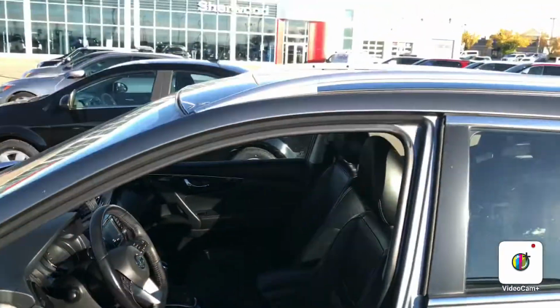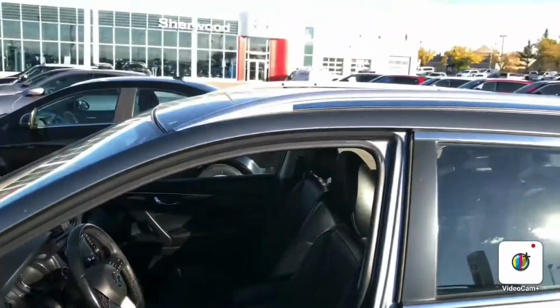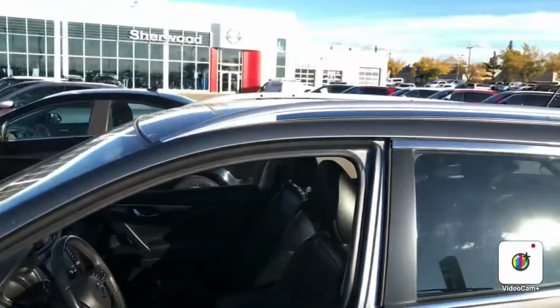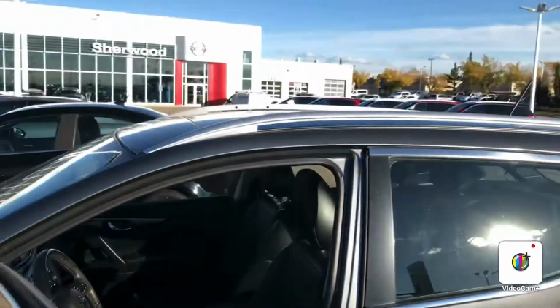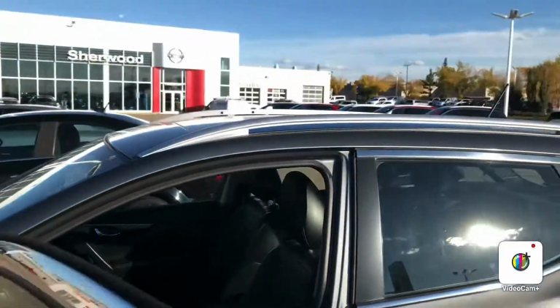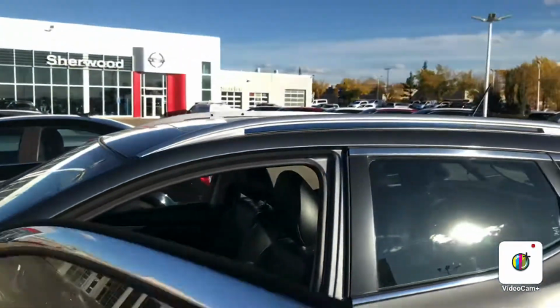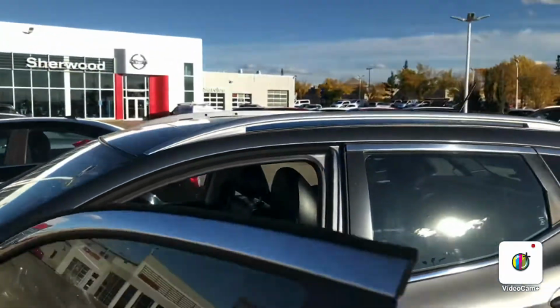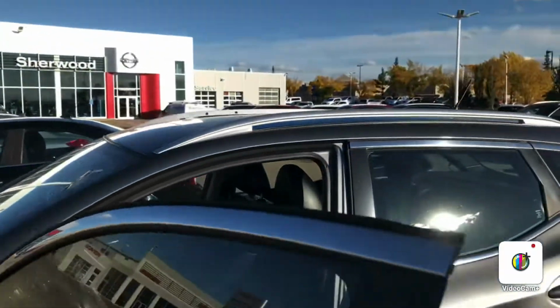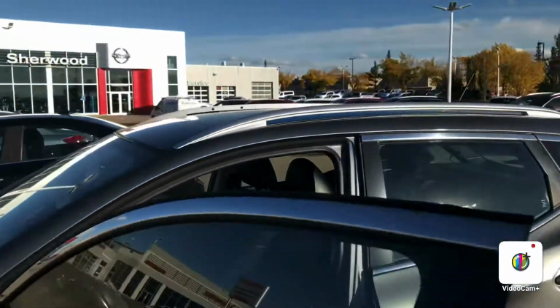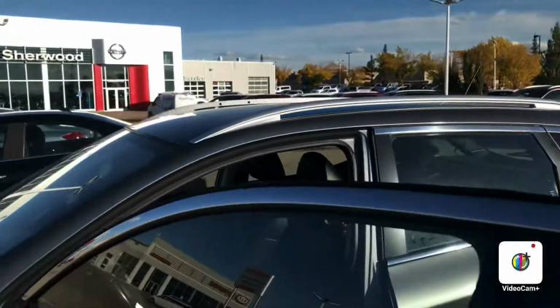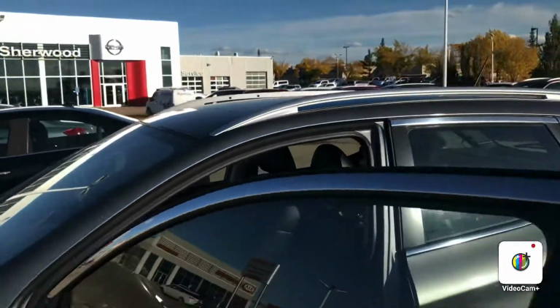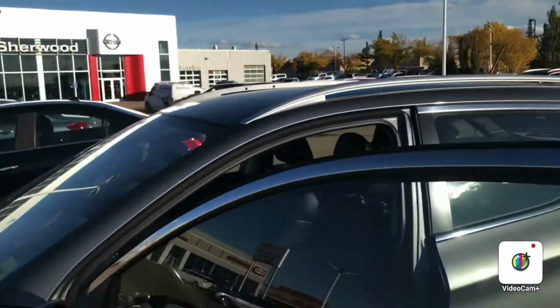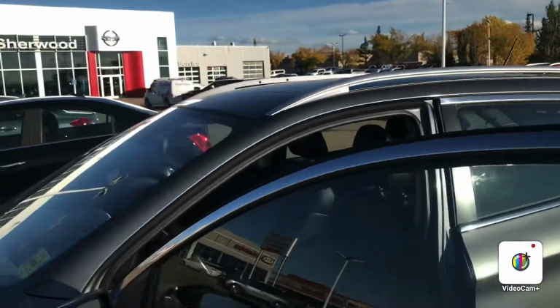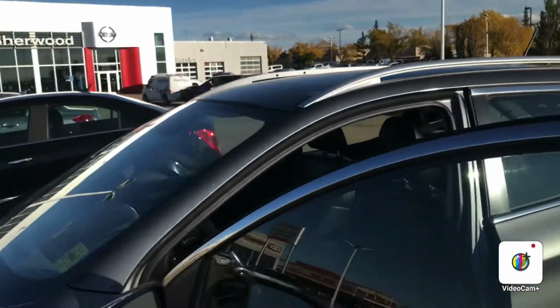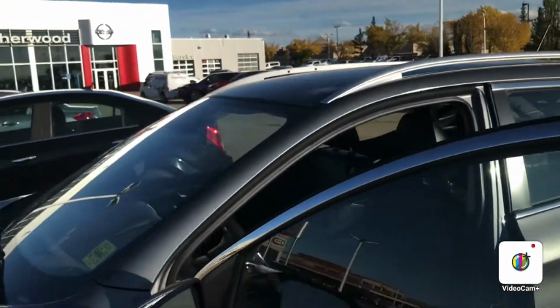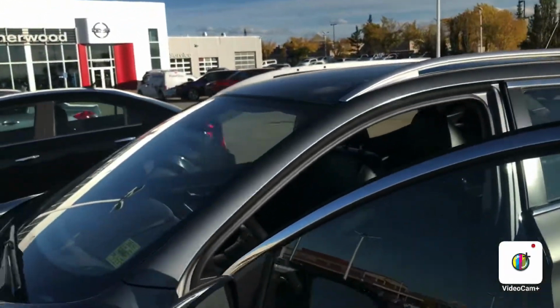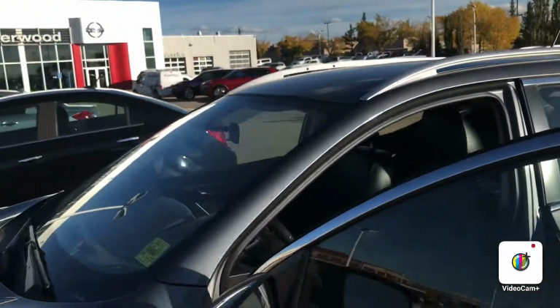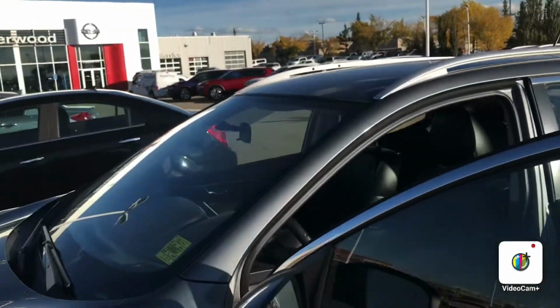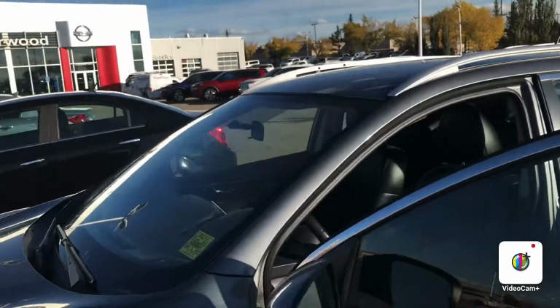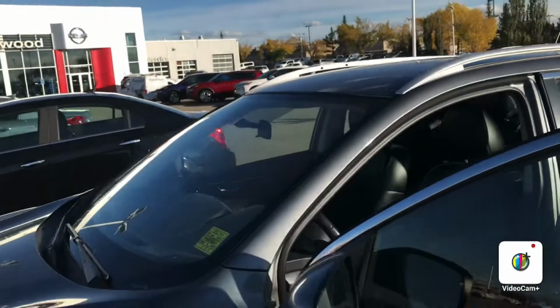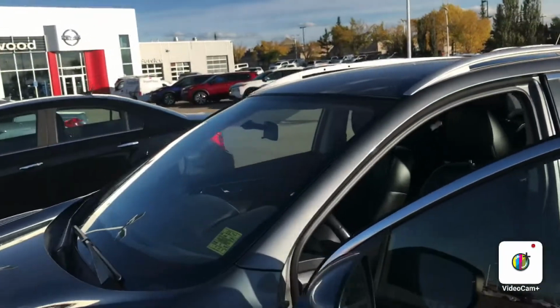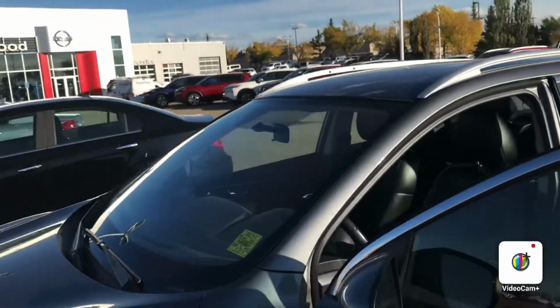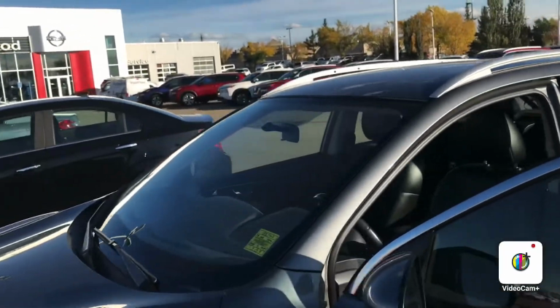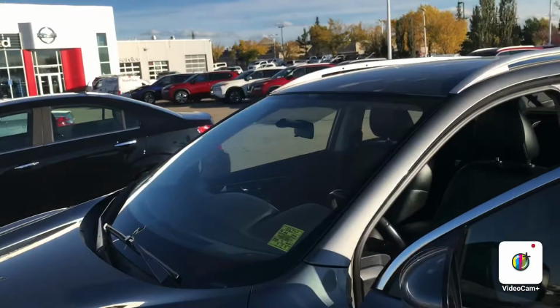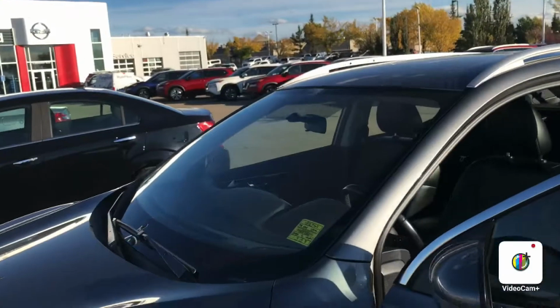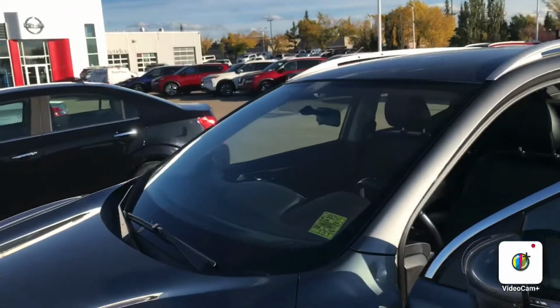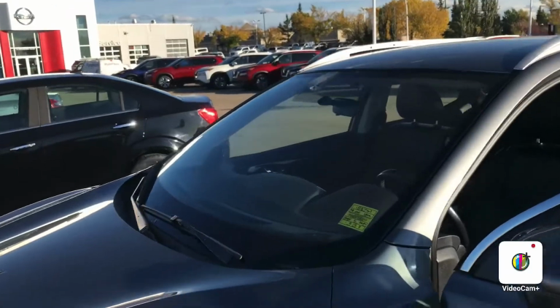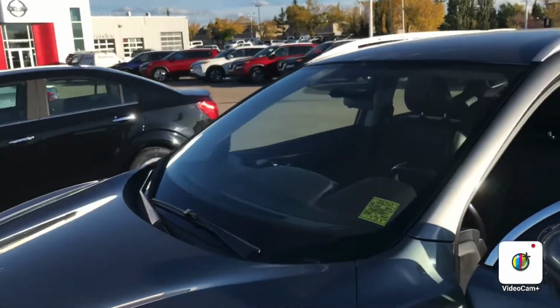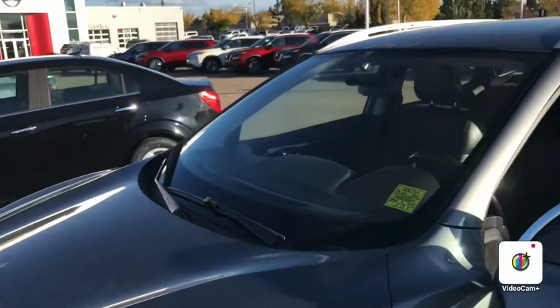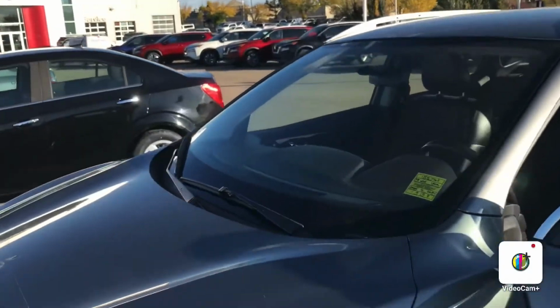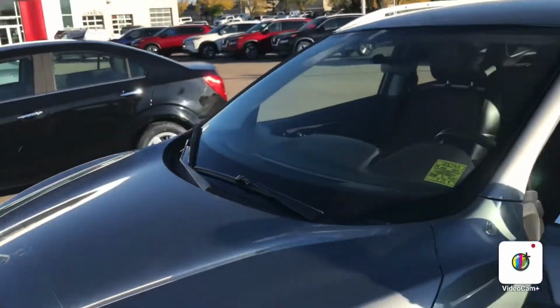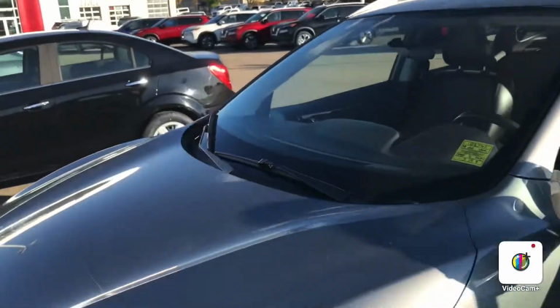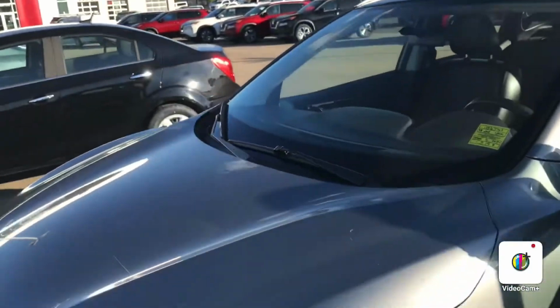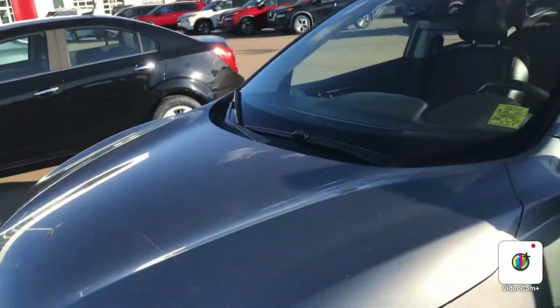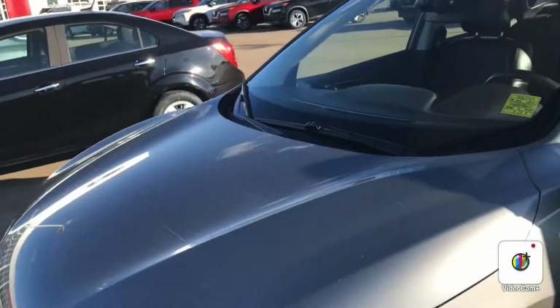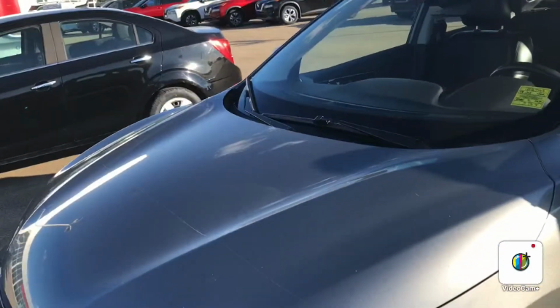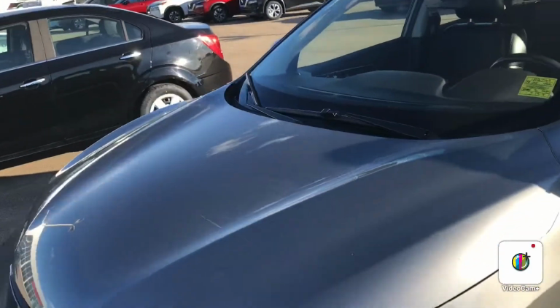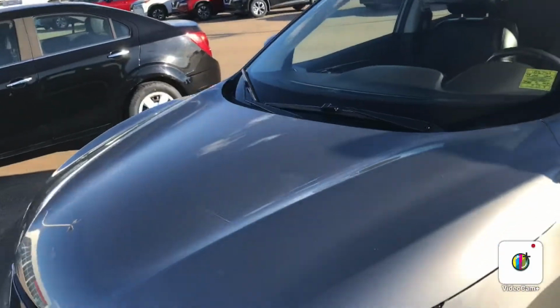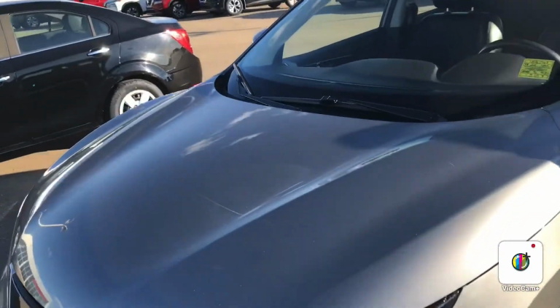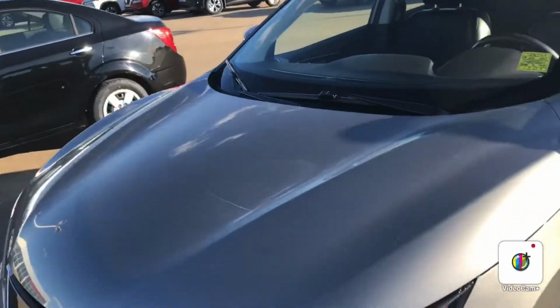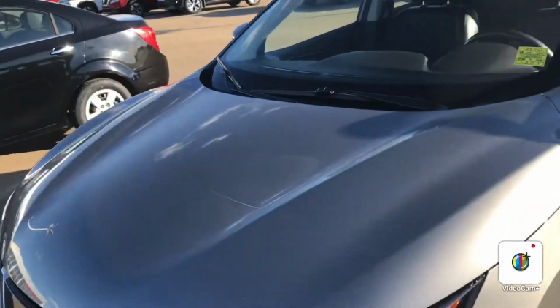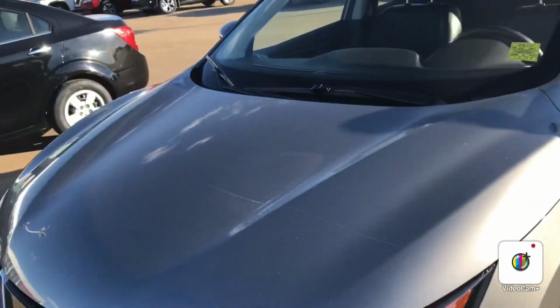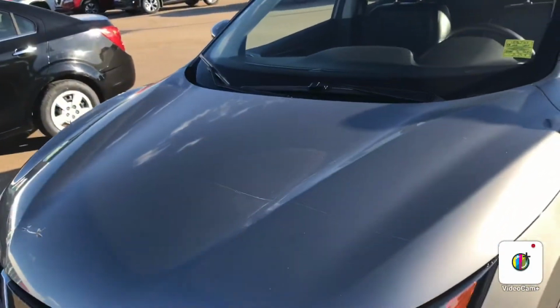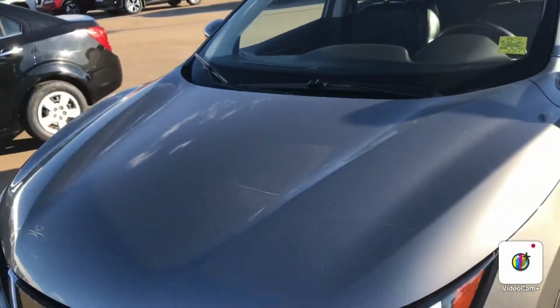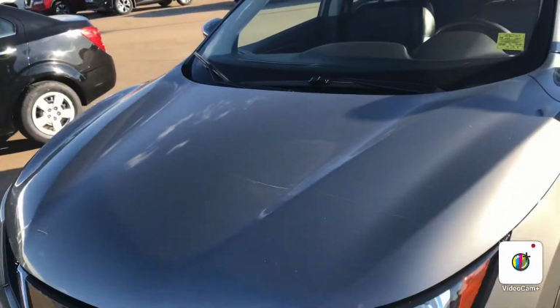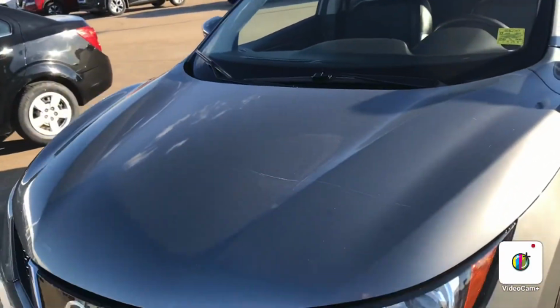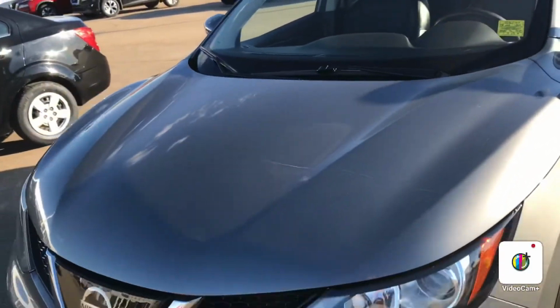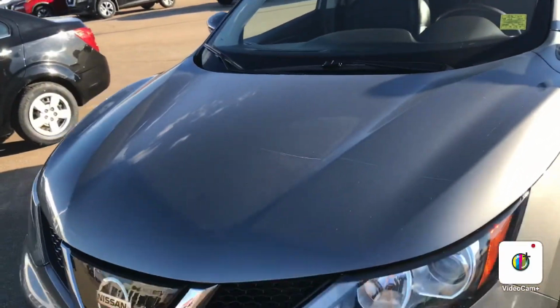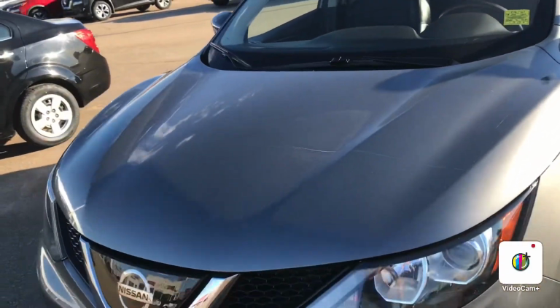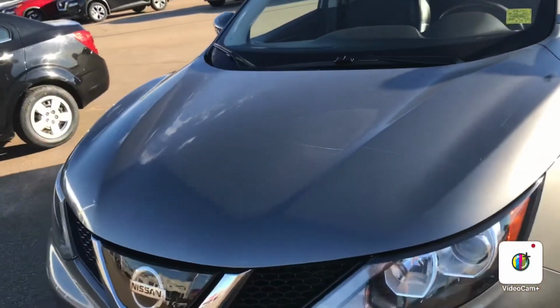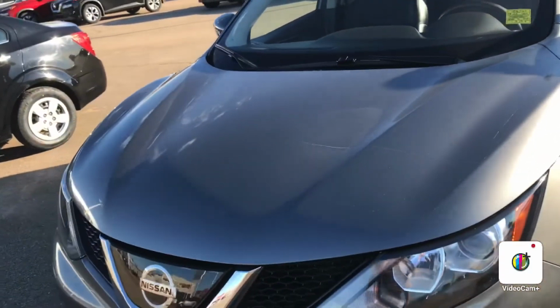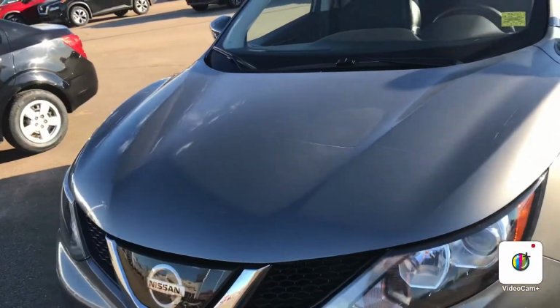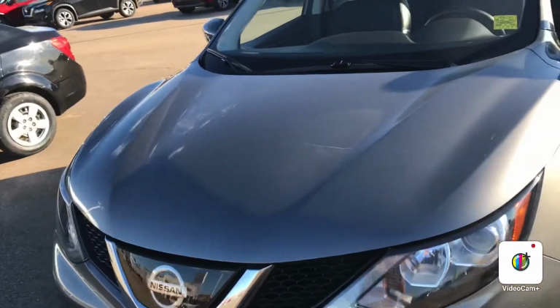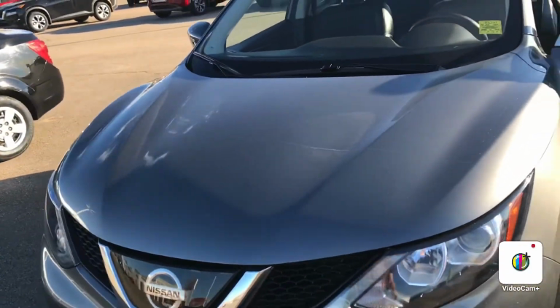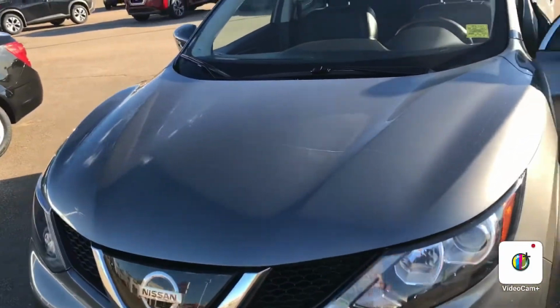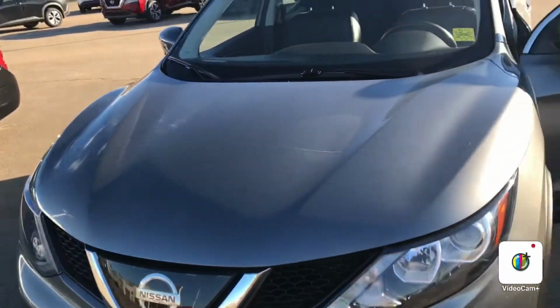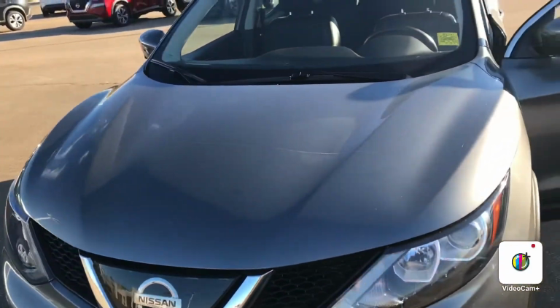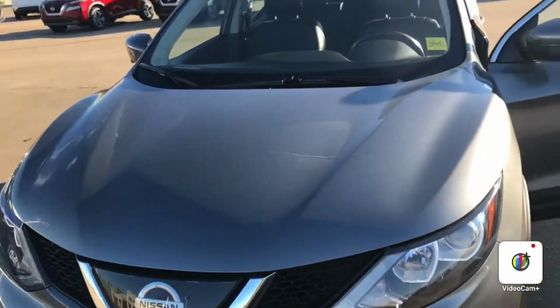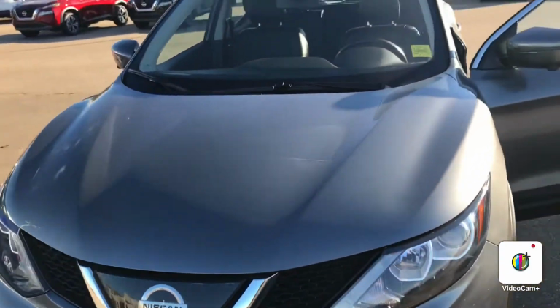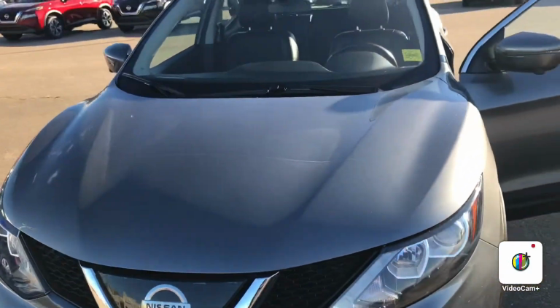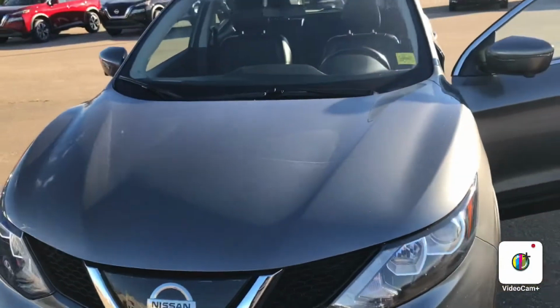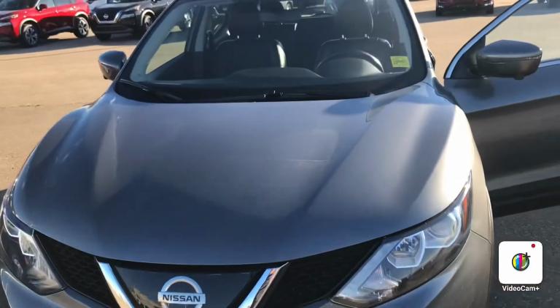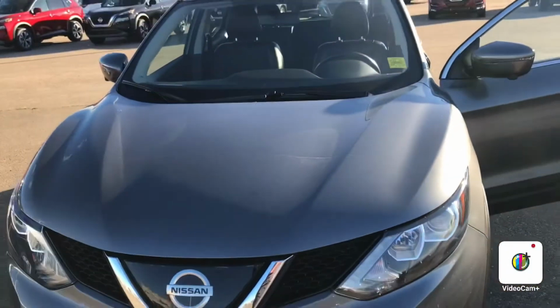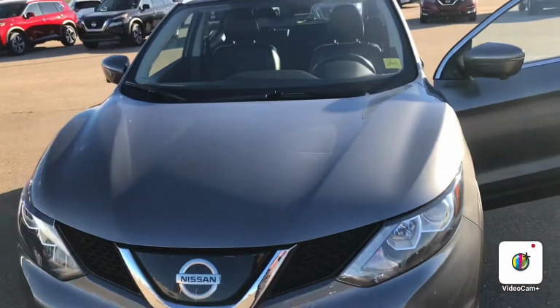It's Gordon from Sherwood Nissan — just give me a call if you have any questions at 780-449-5775, and we'll see how we can proceed for you.